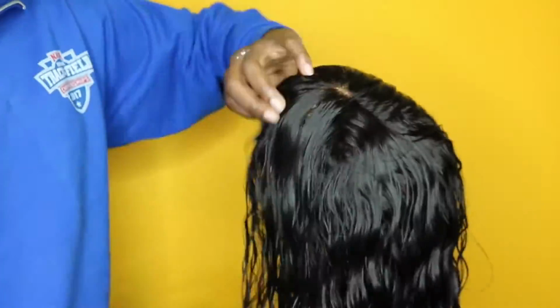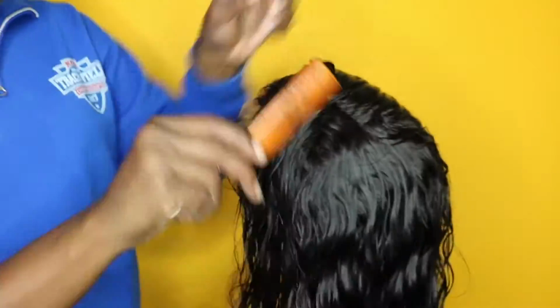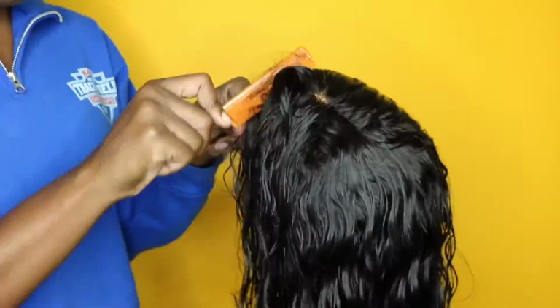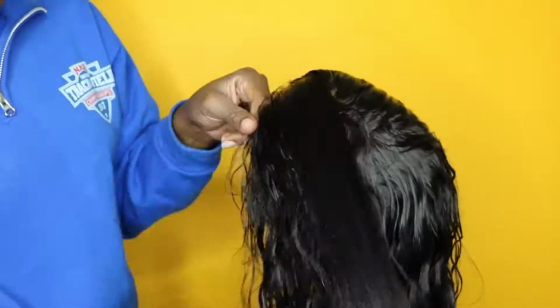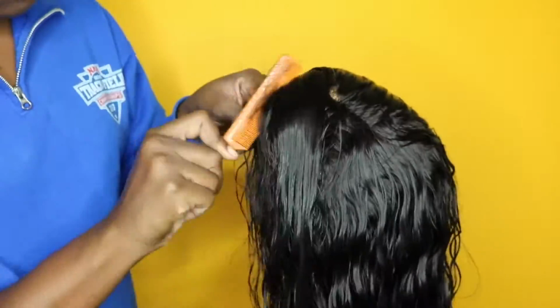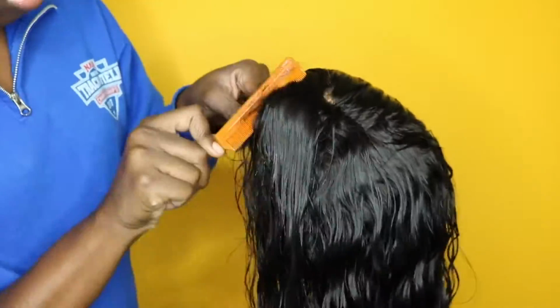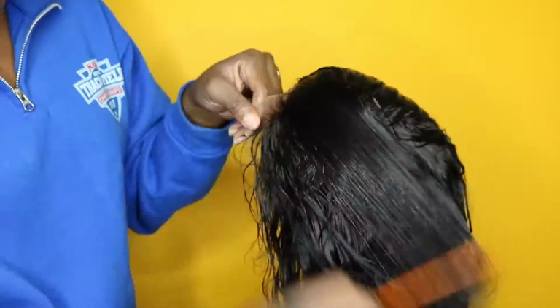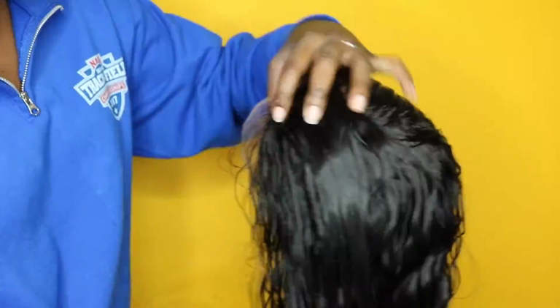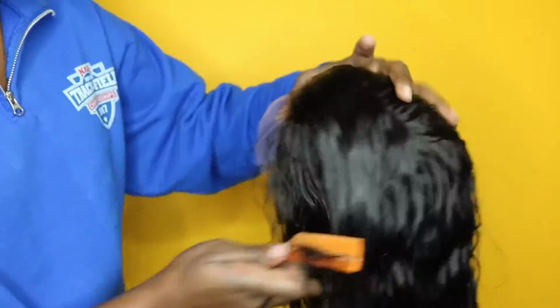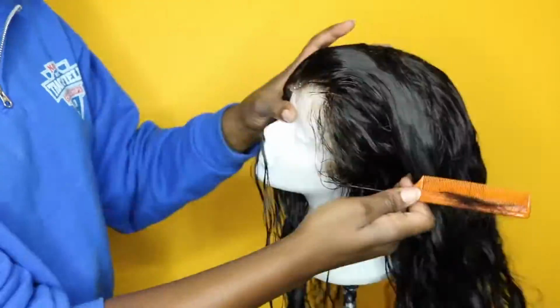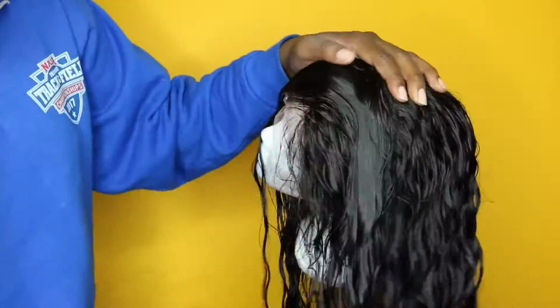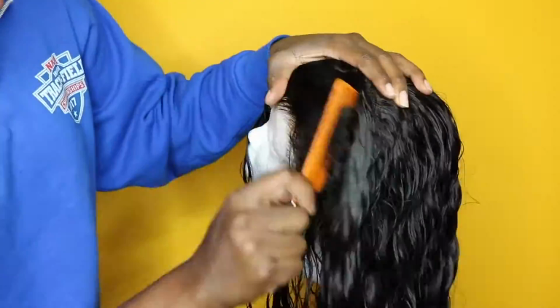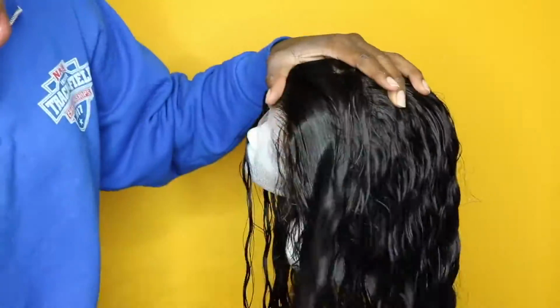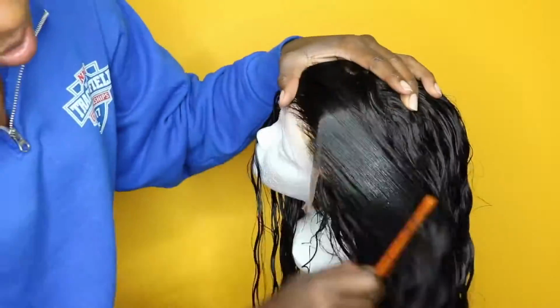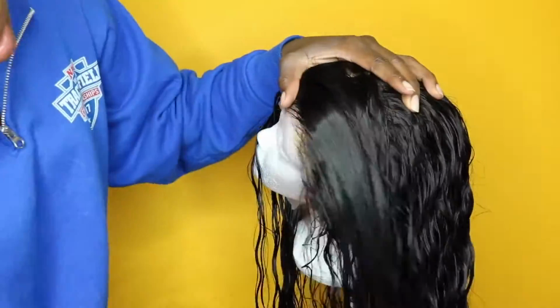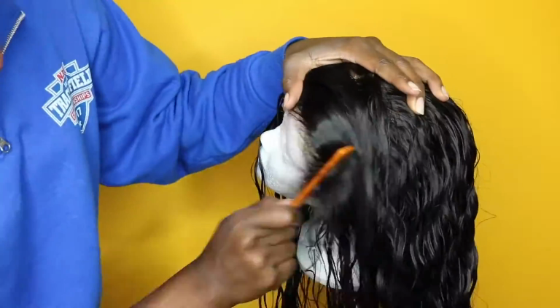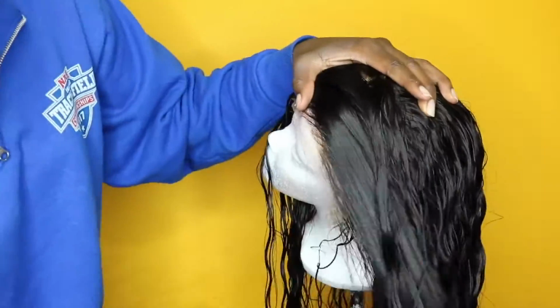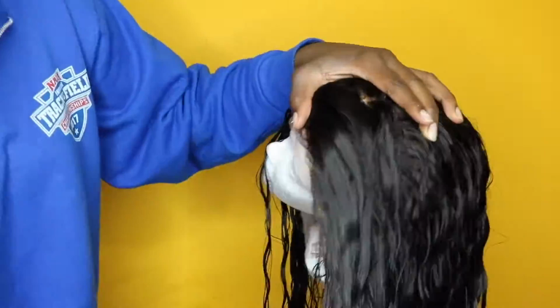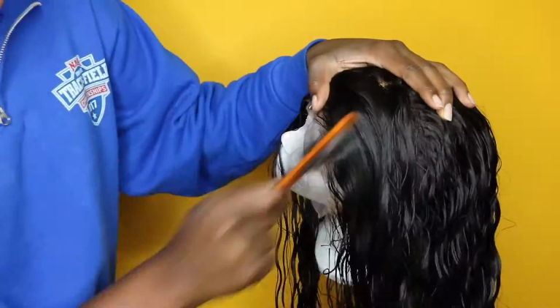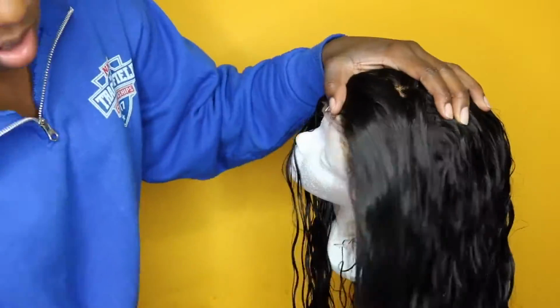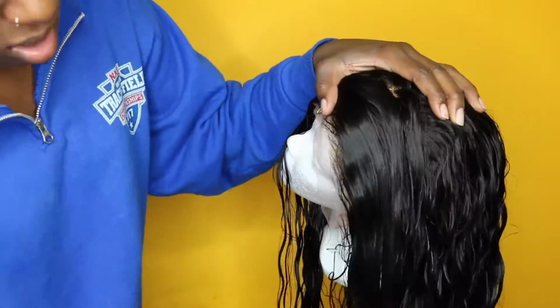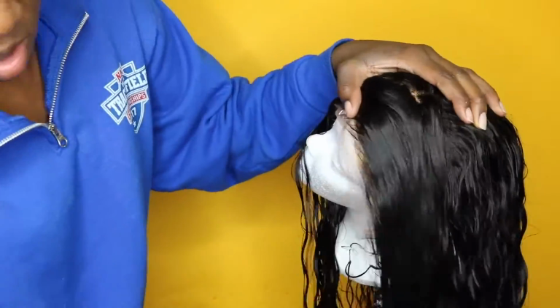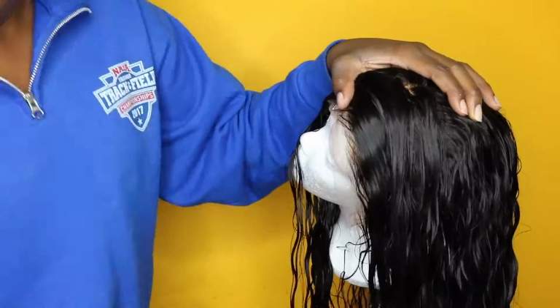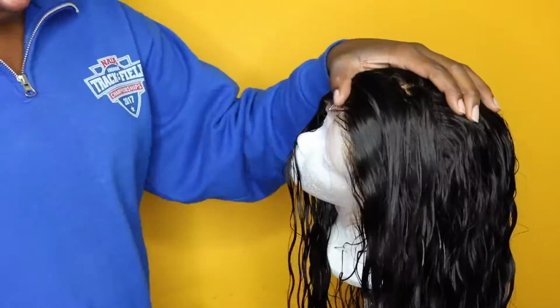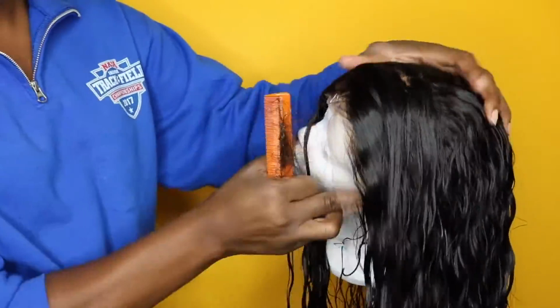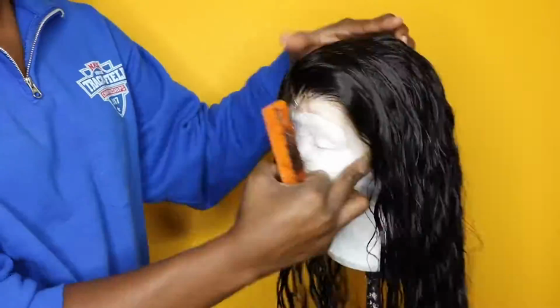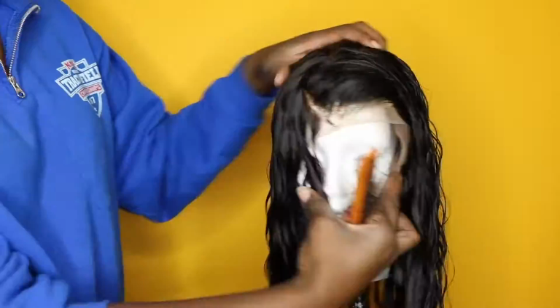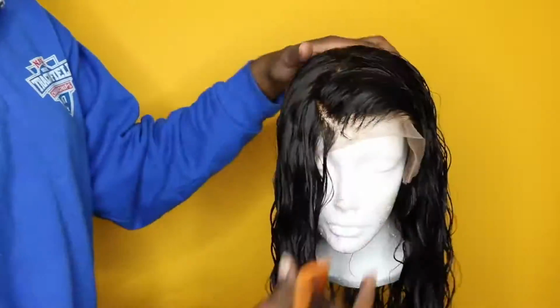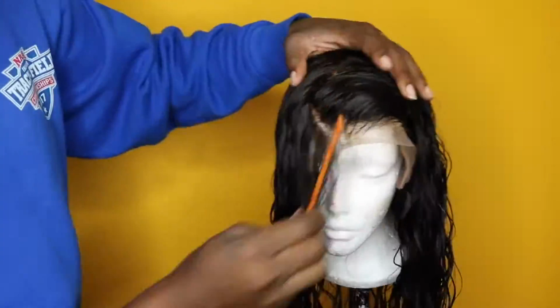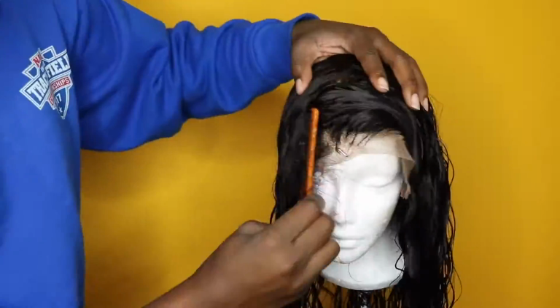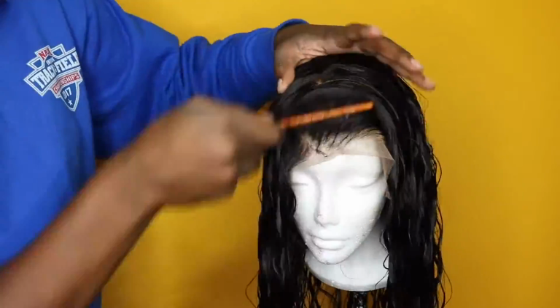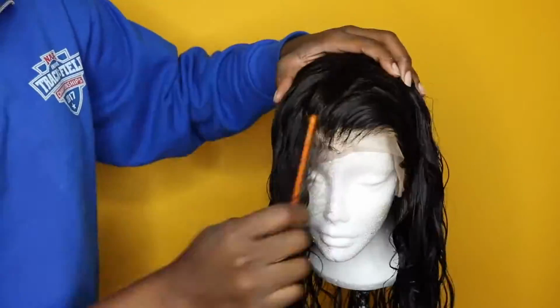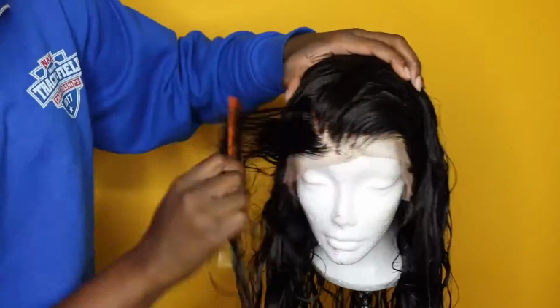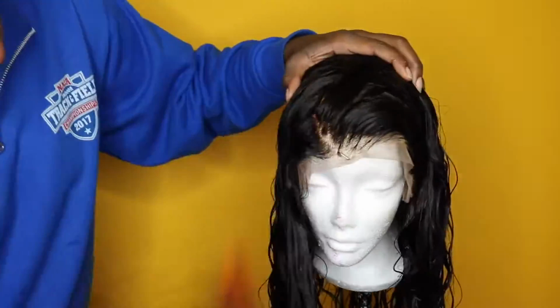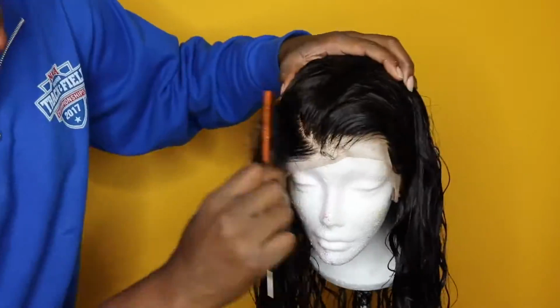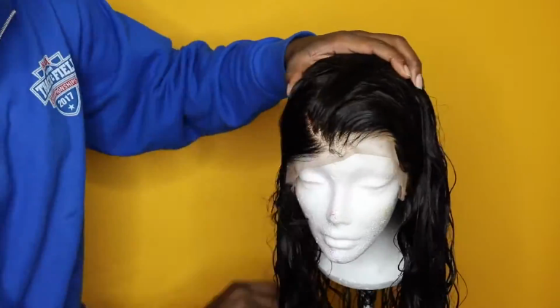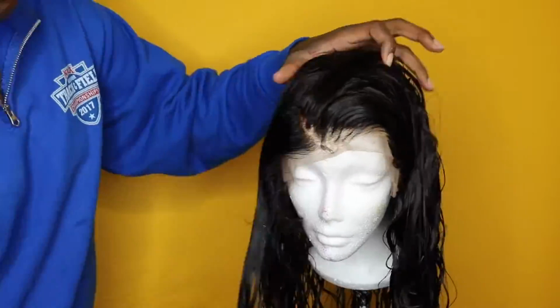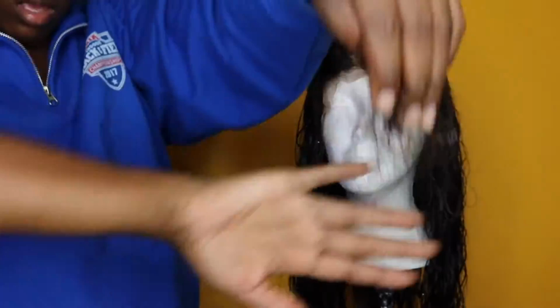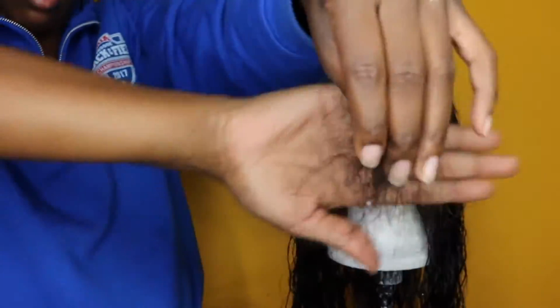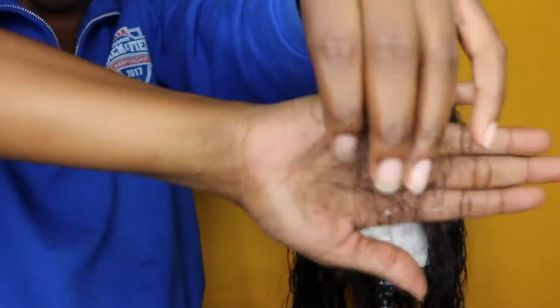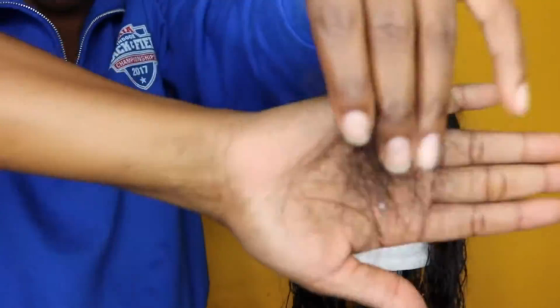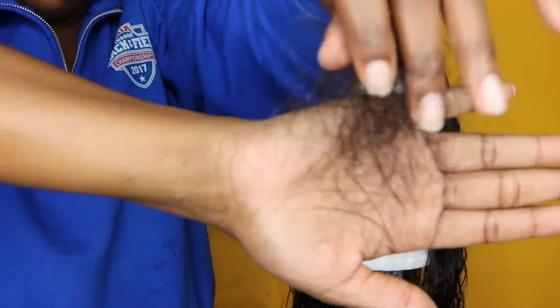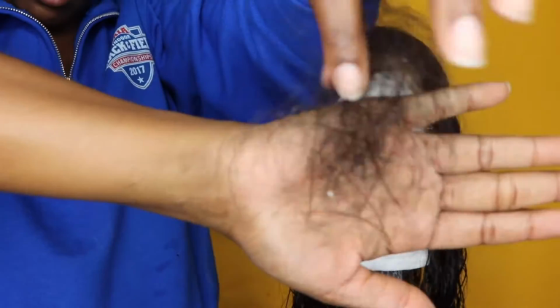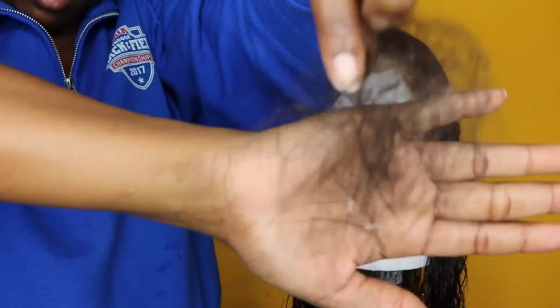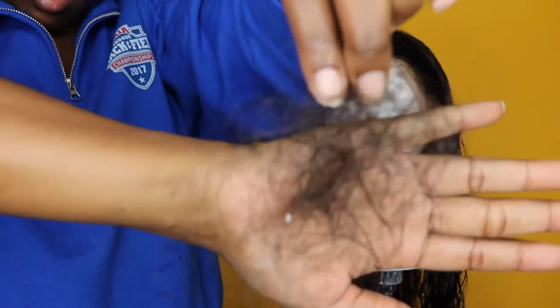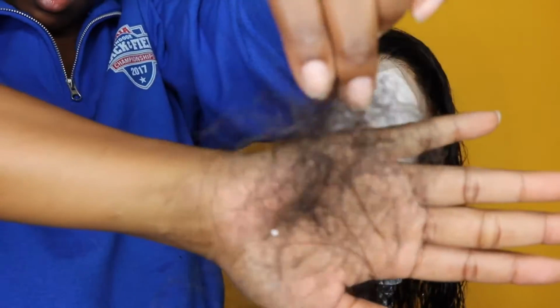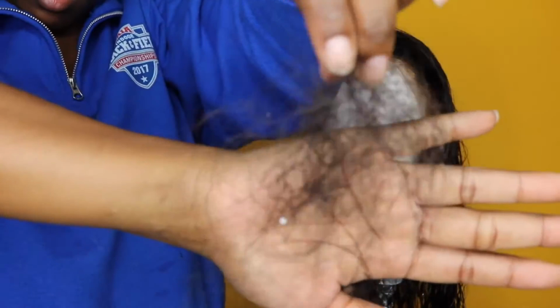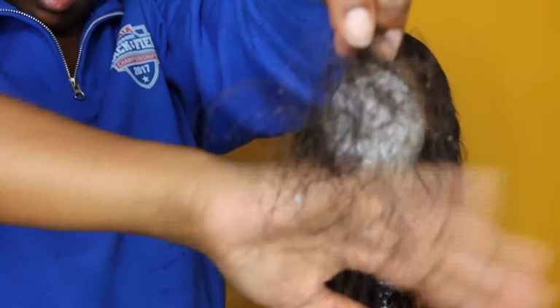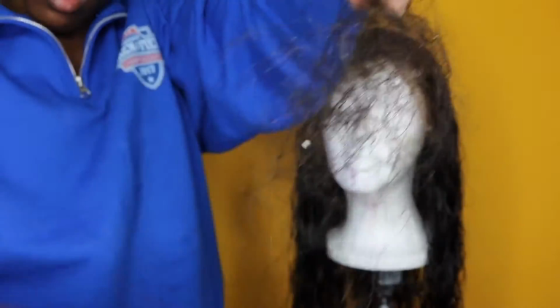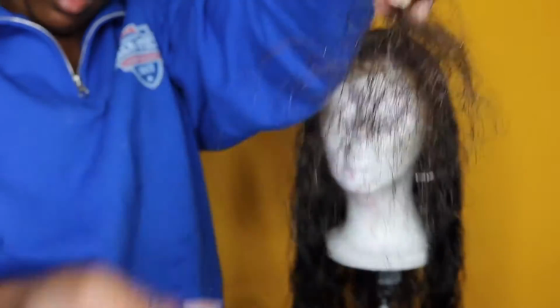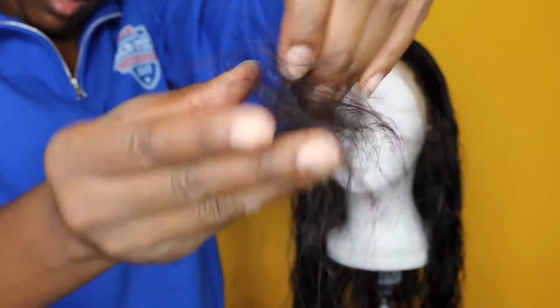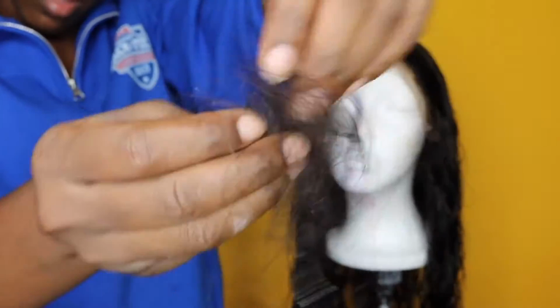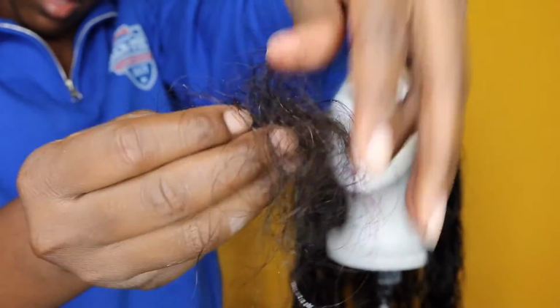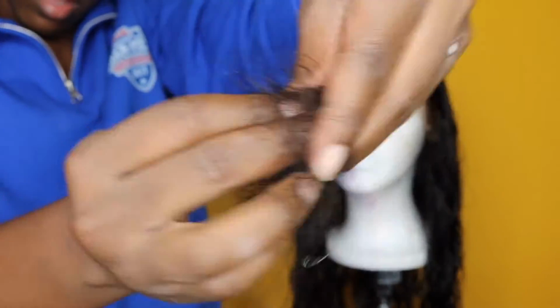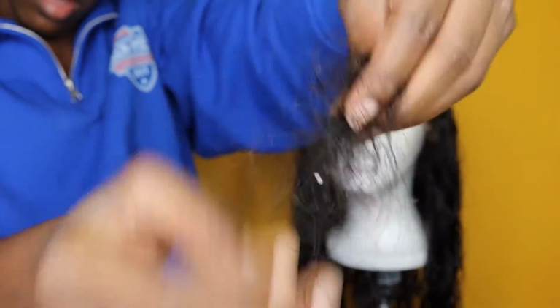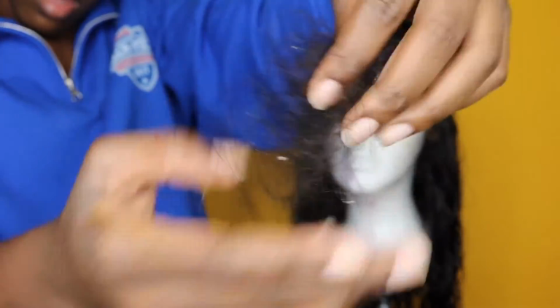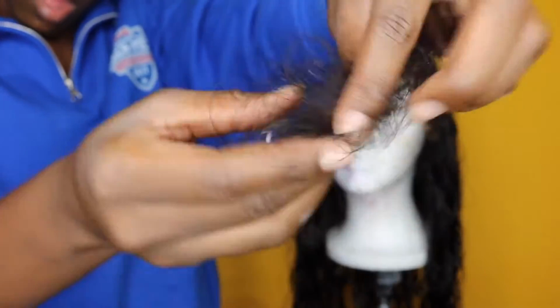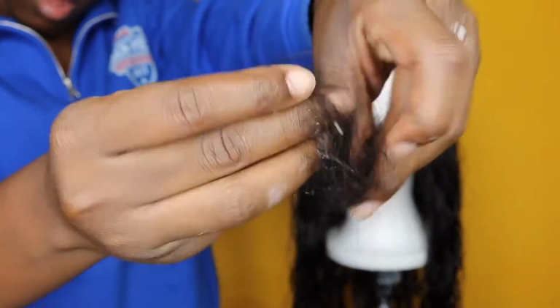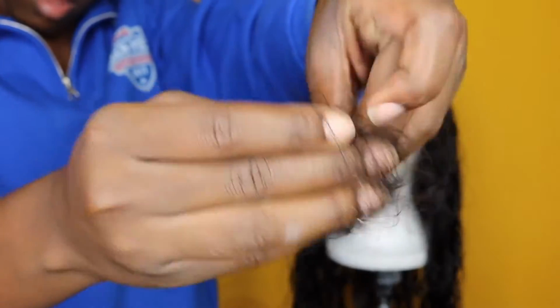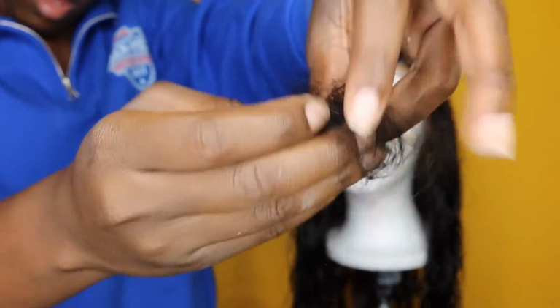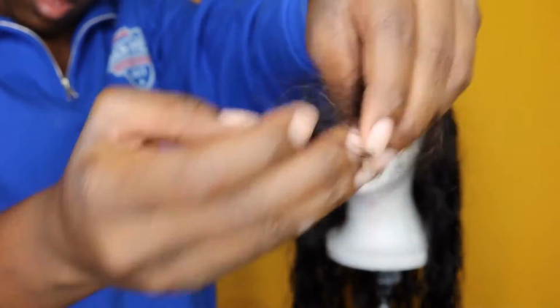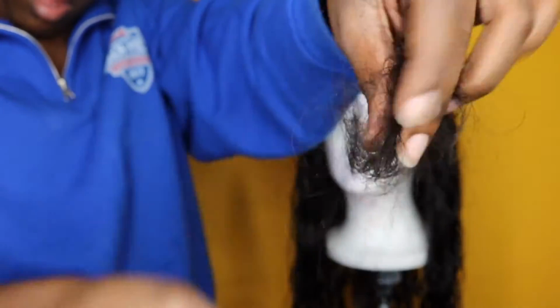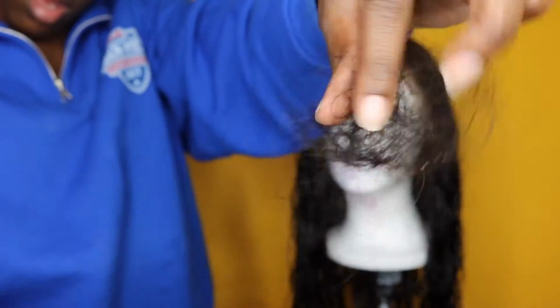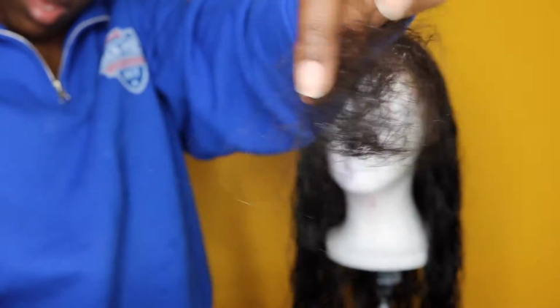It glided through the hair very nicely, which I was happy to see, and this is all the shedding that I got from that detangling portion.